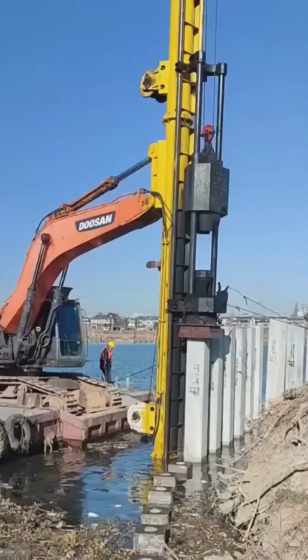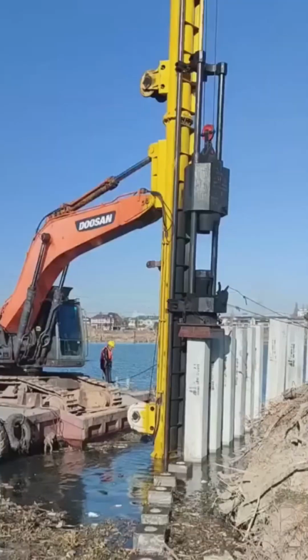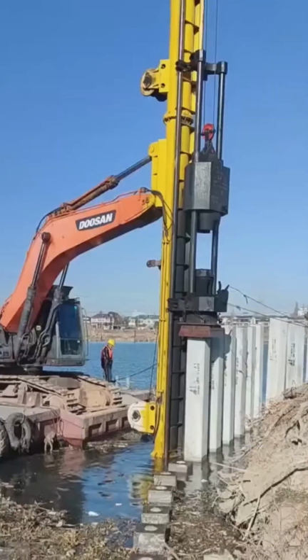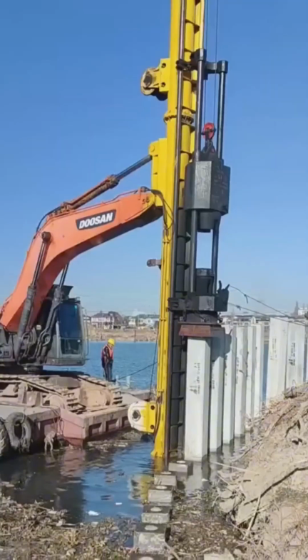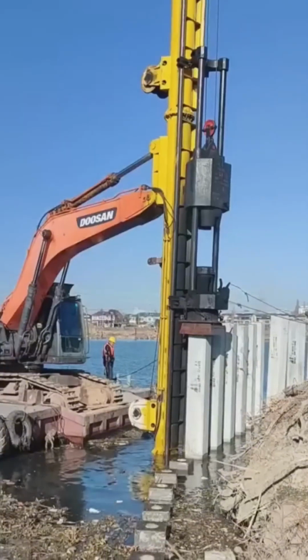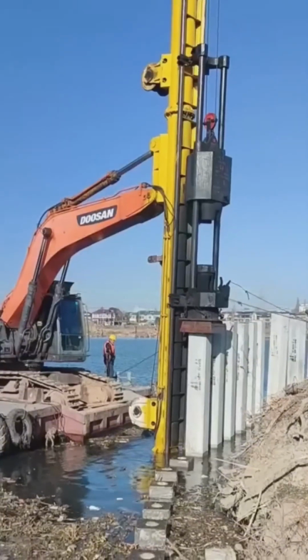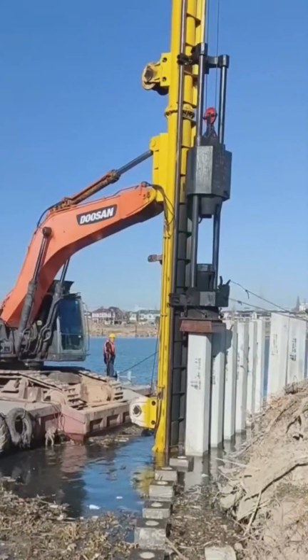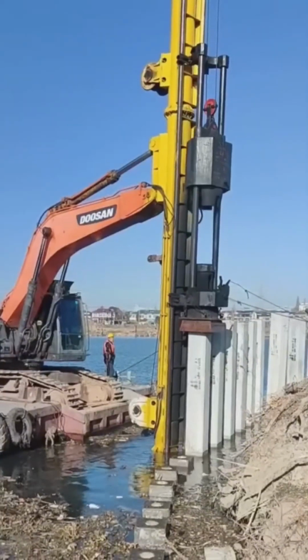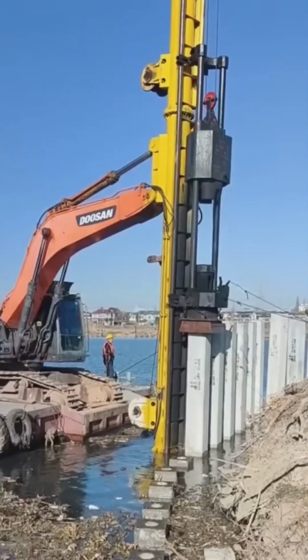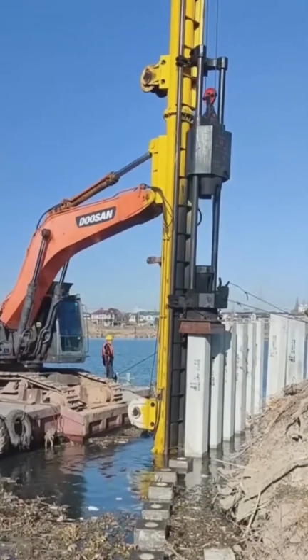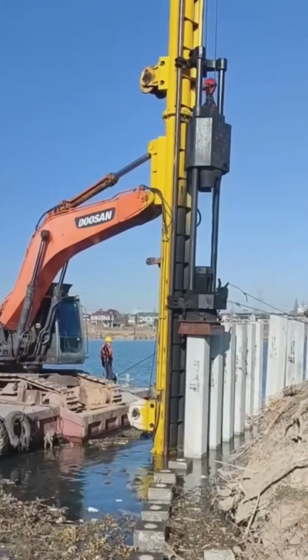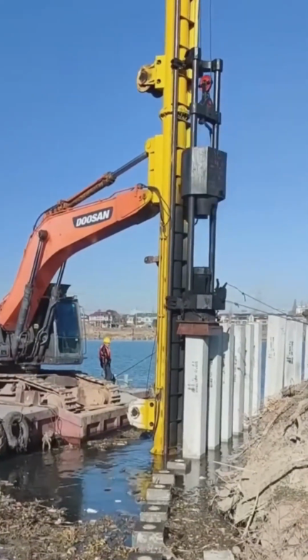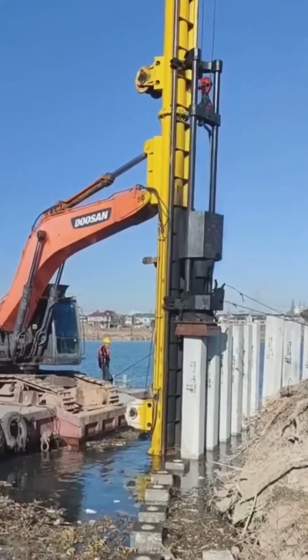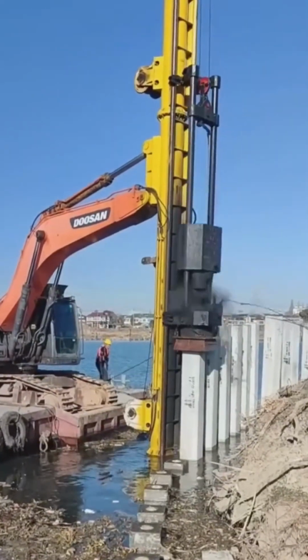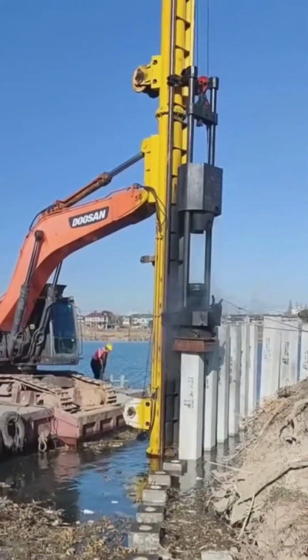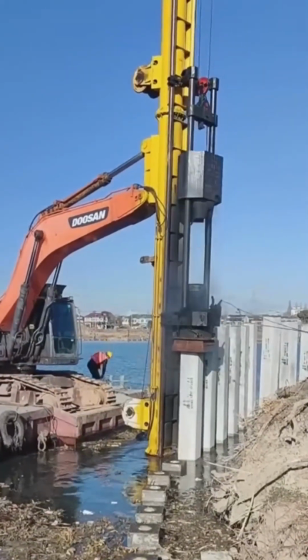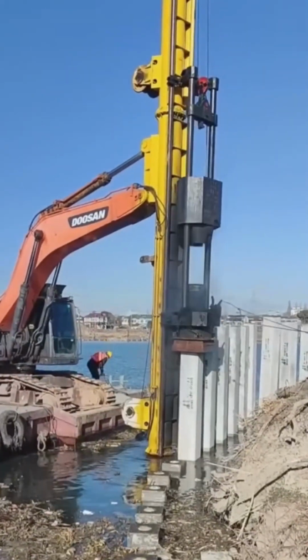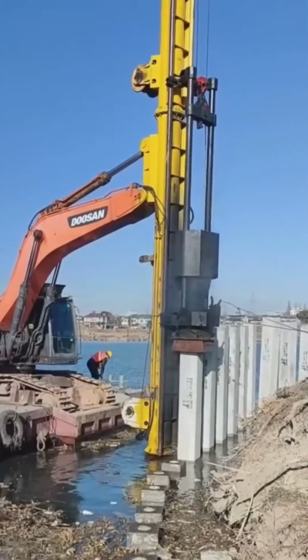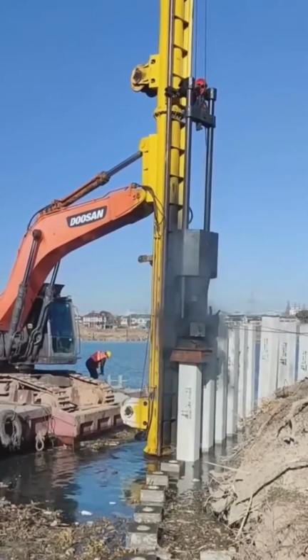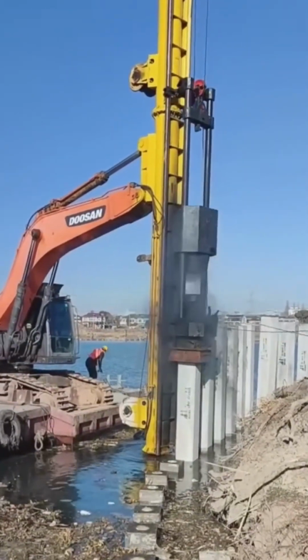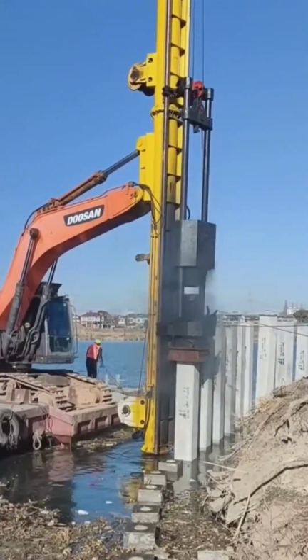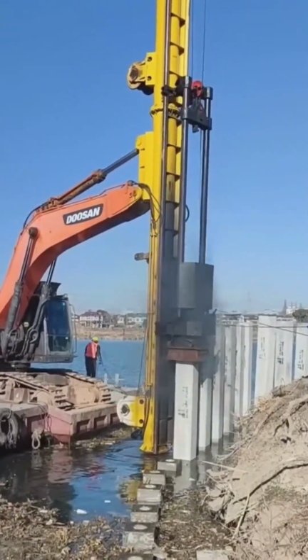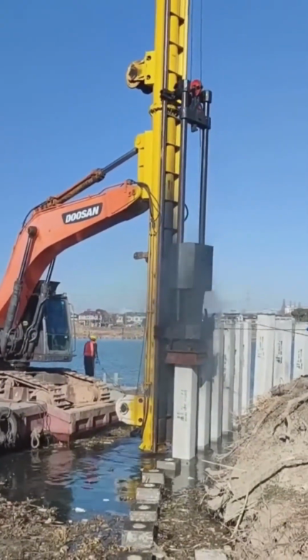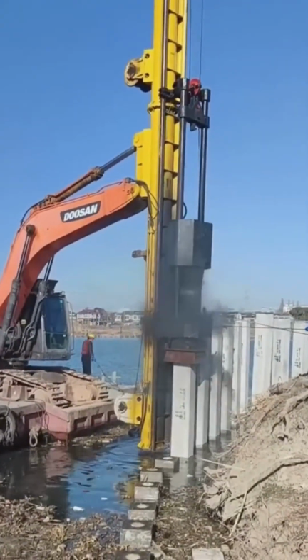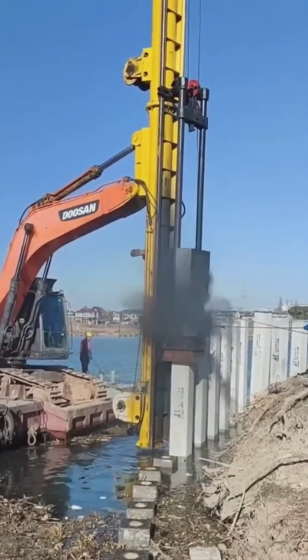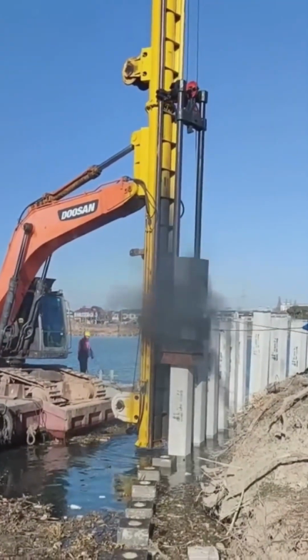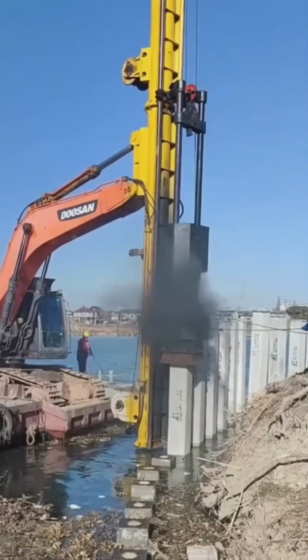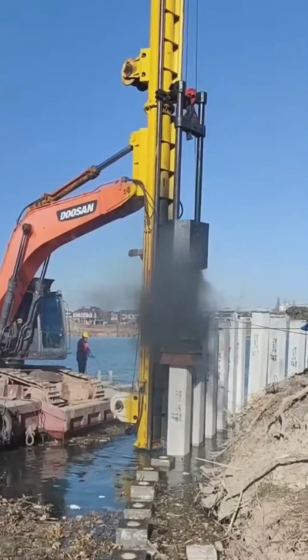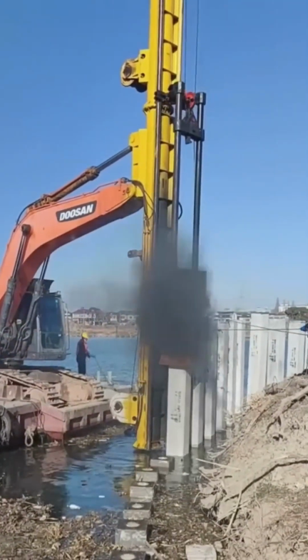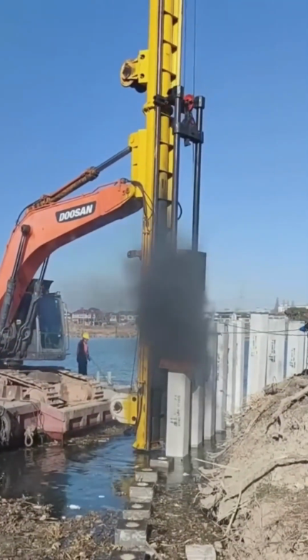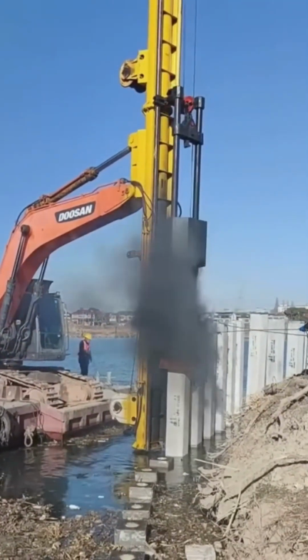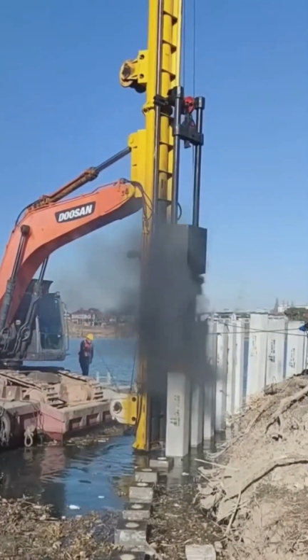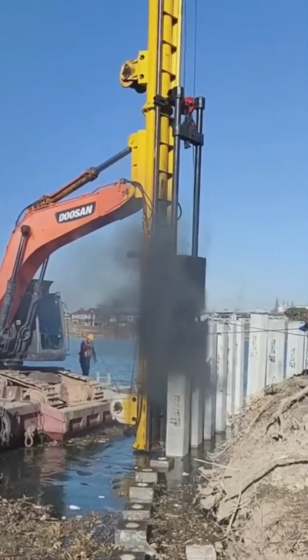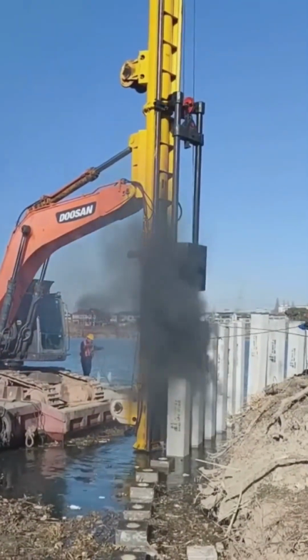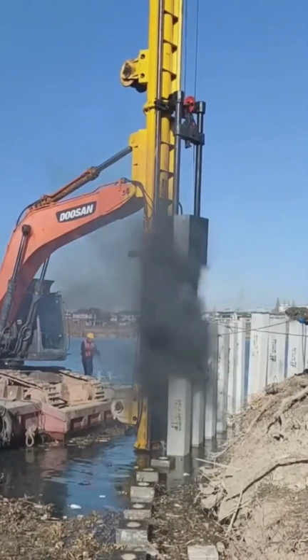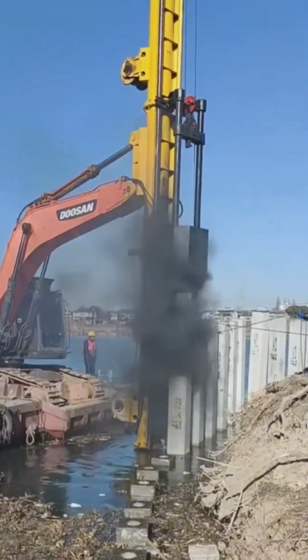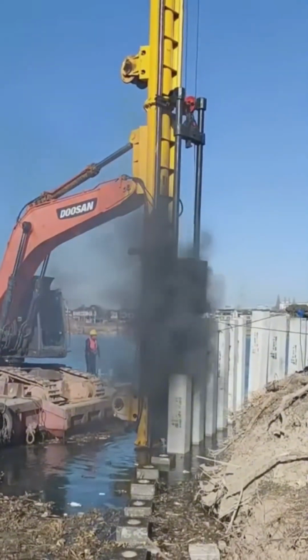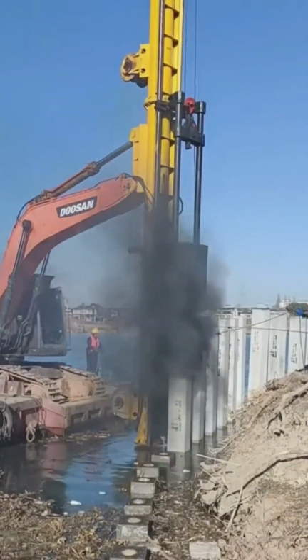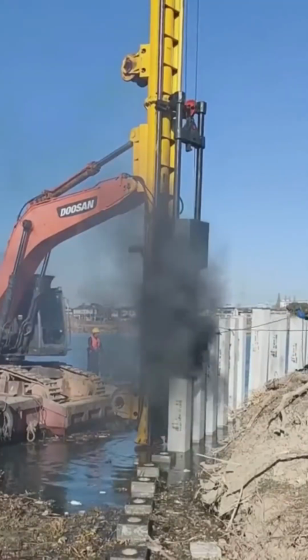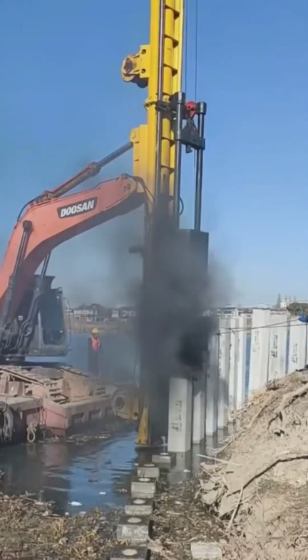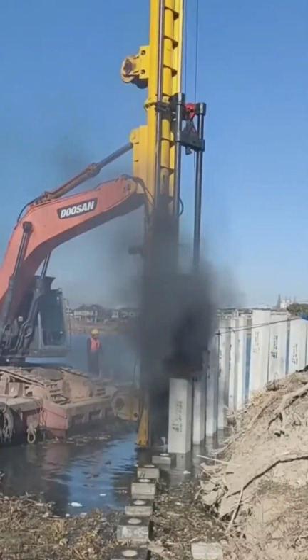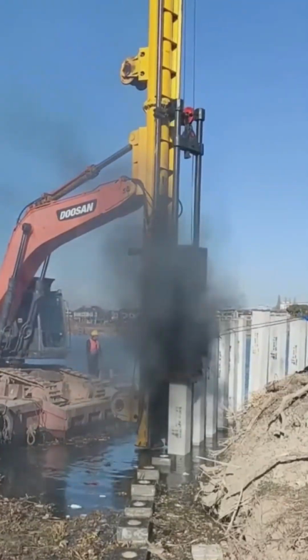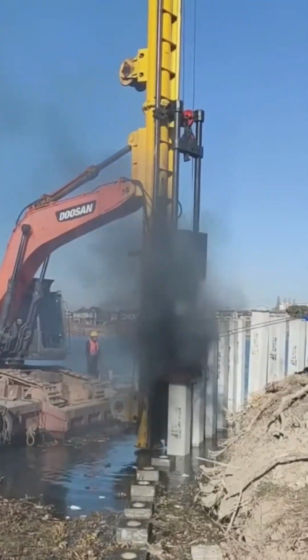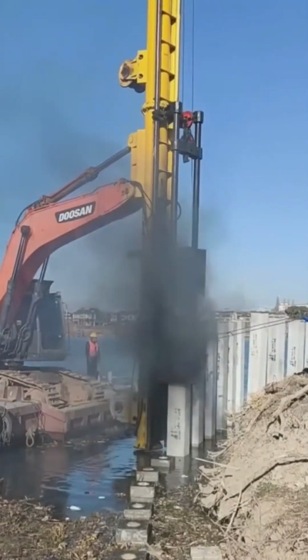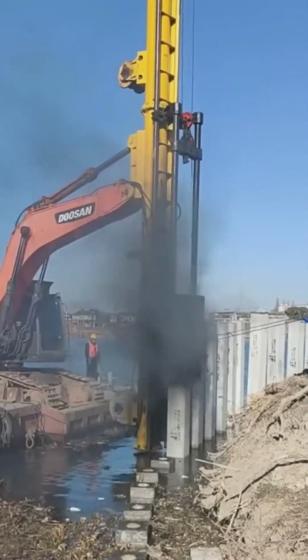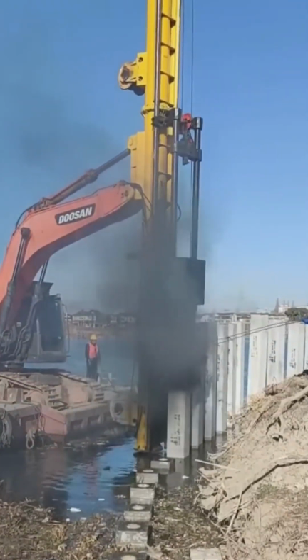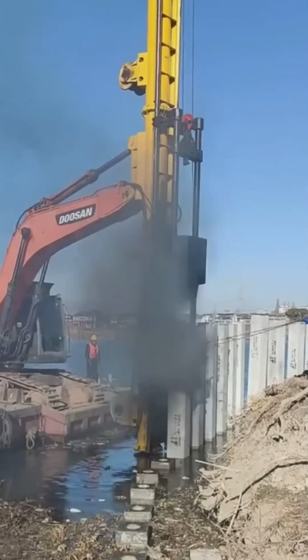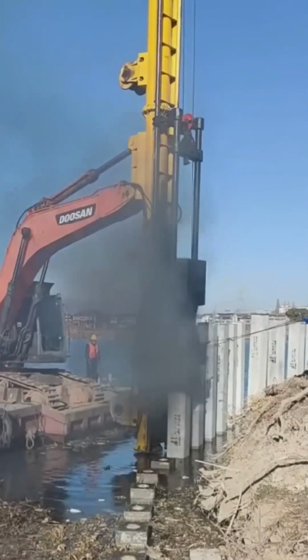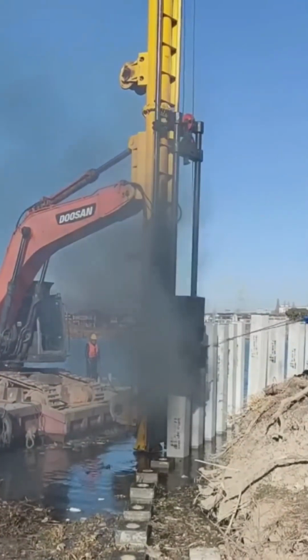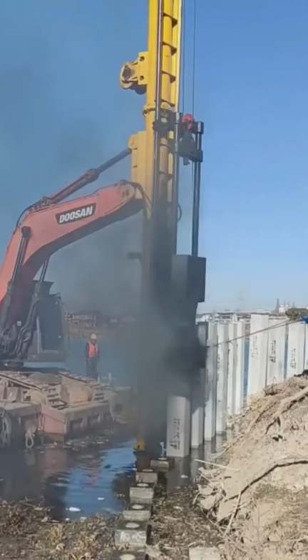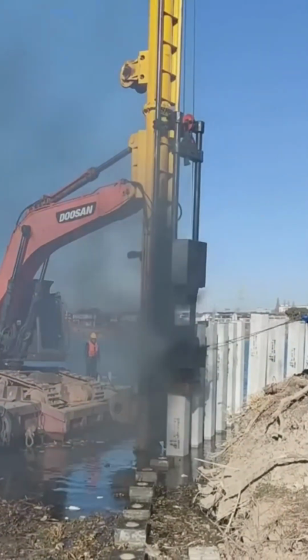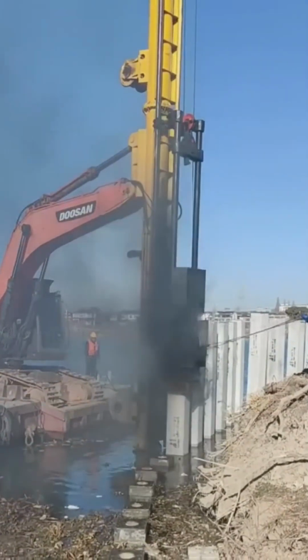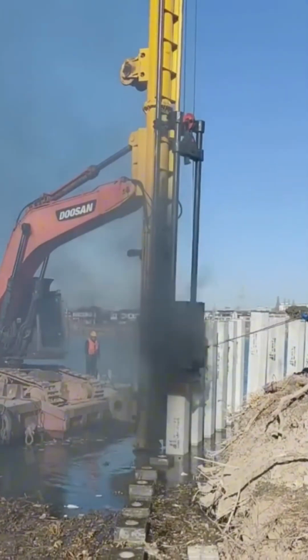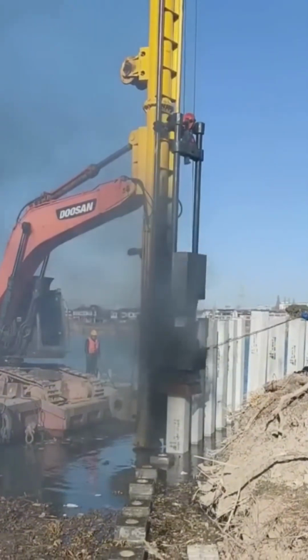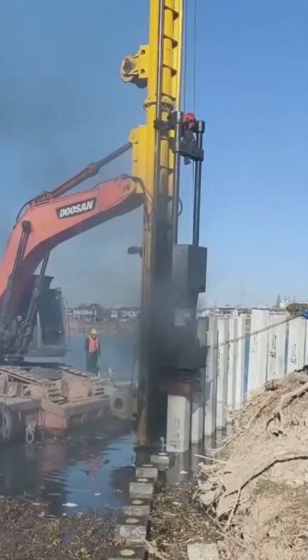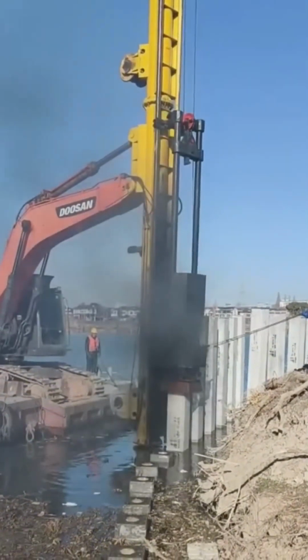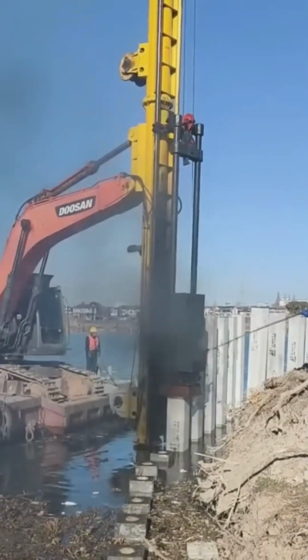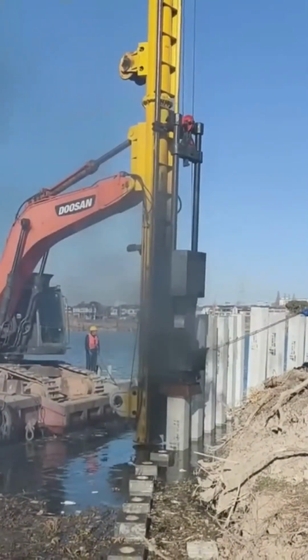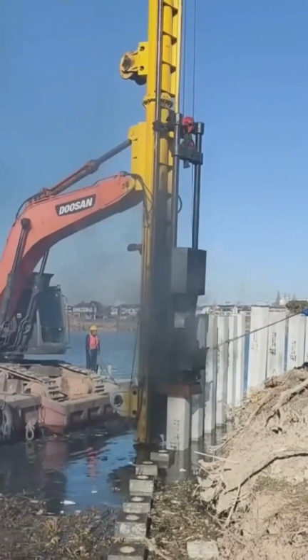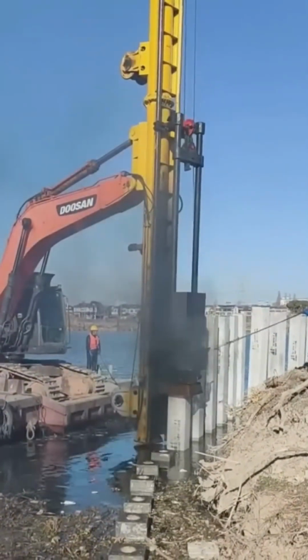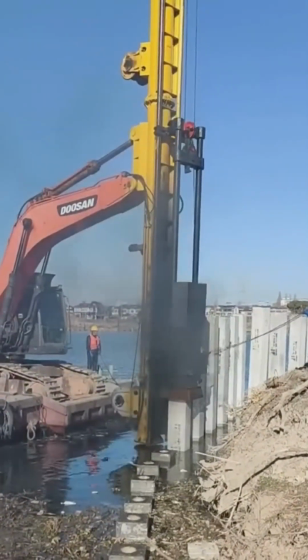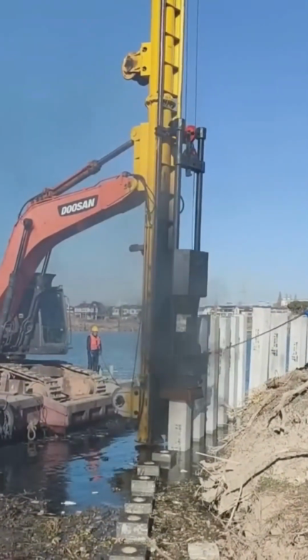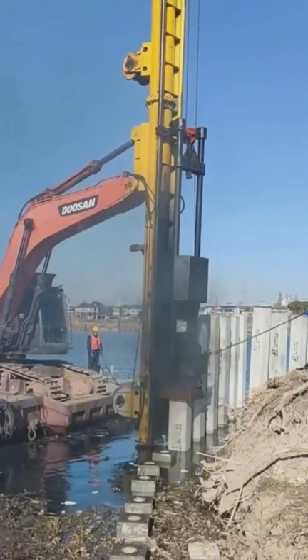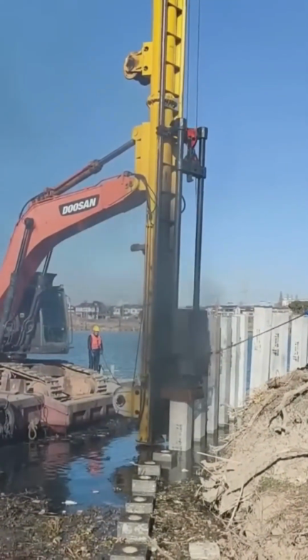A pile driver drops its hammer again and again, pounding massive columns deep into the soil with bone-shaking force.